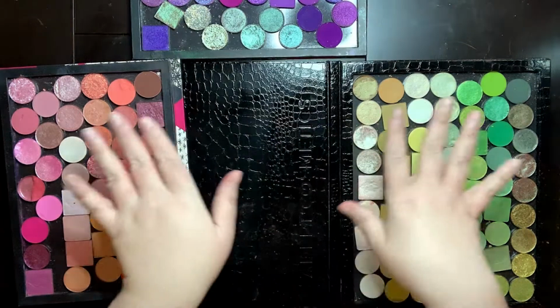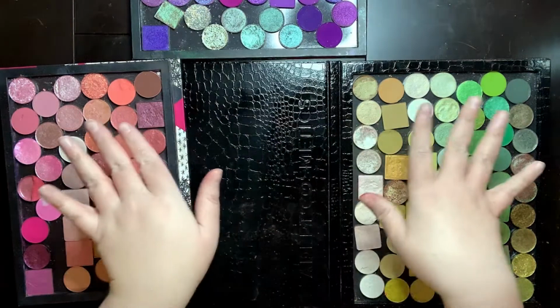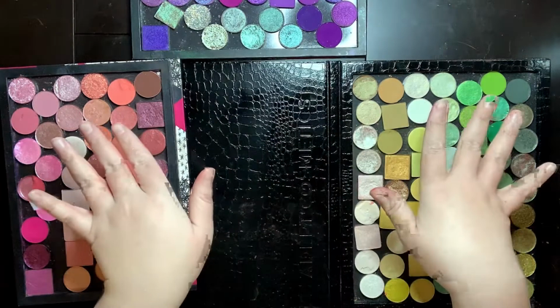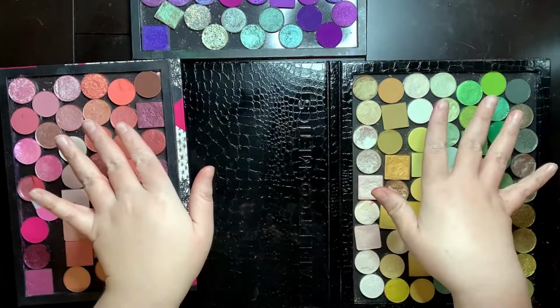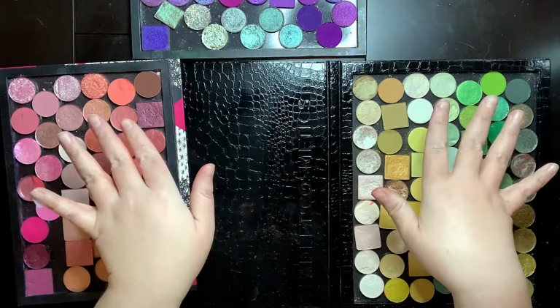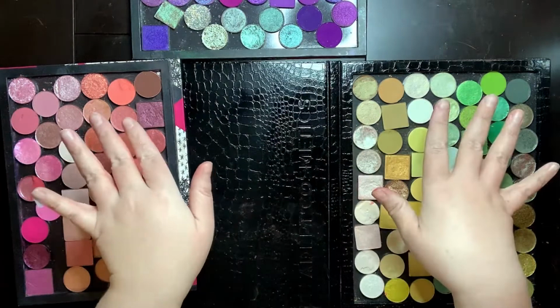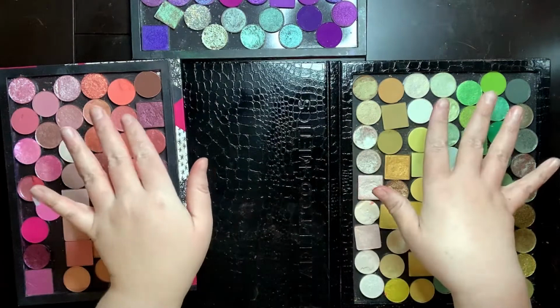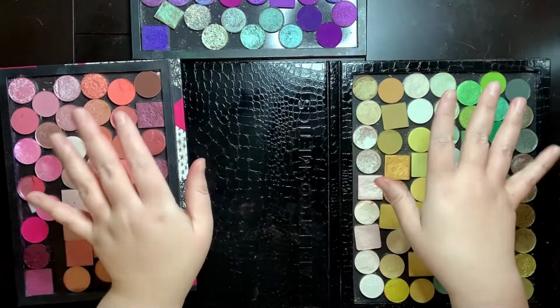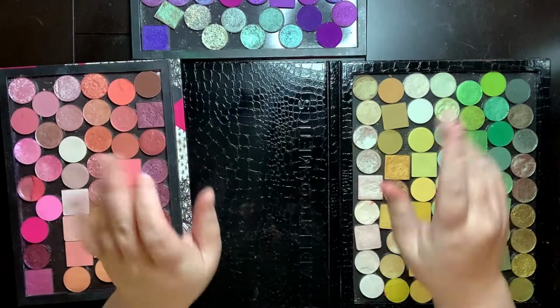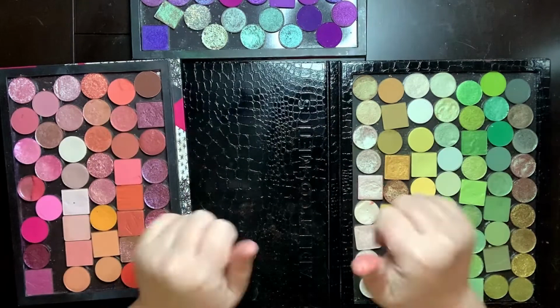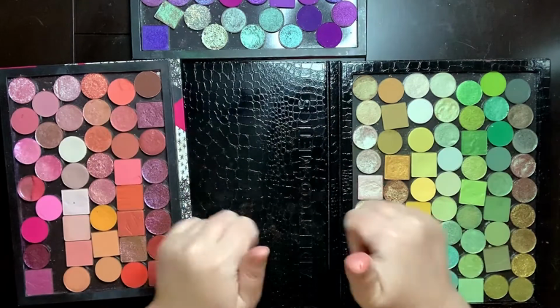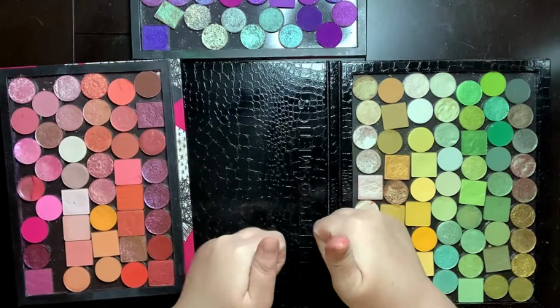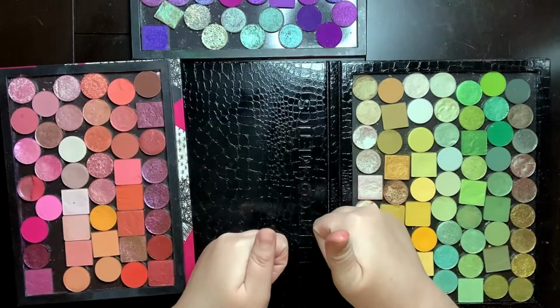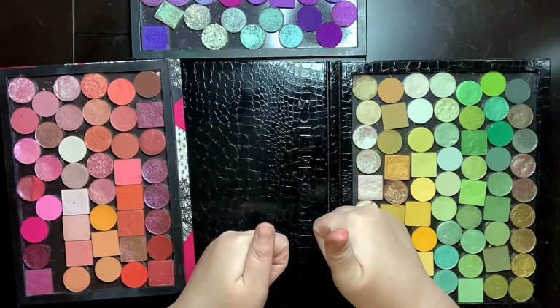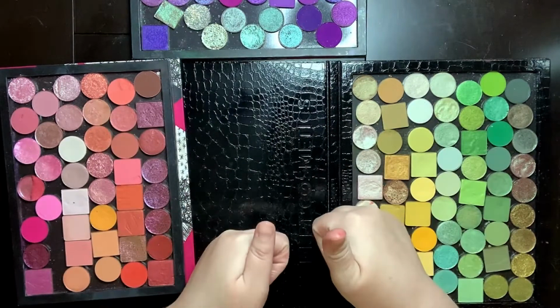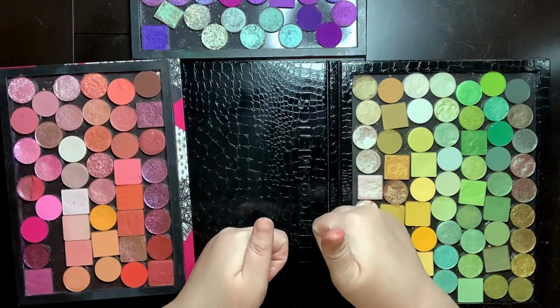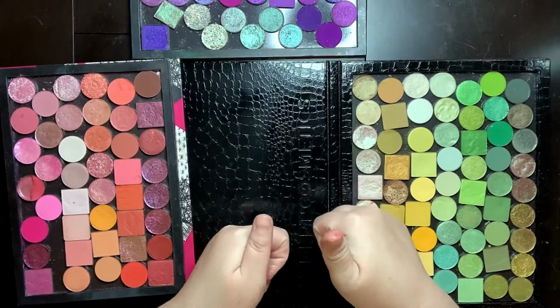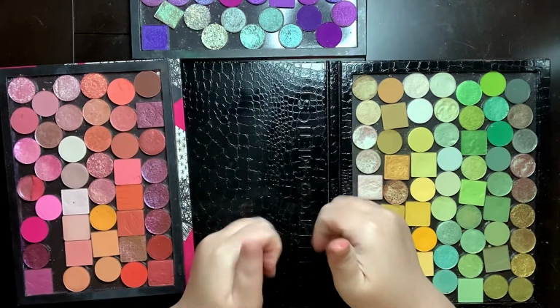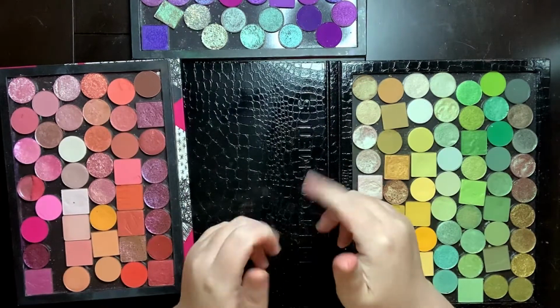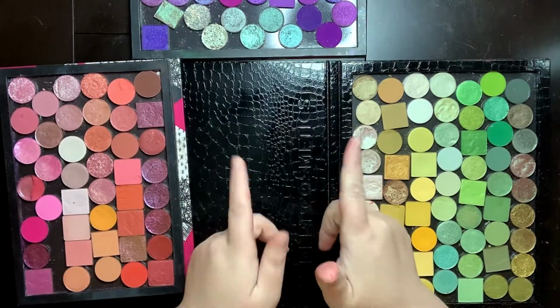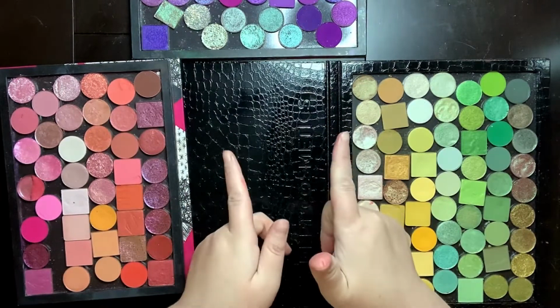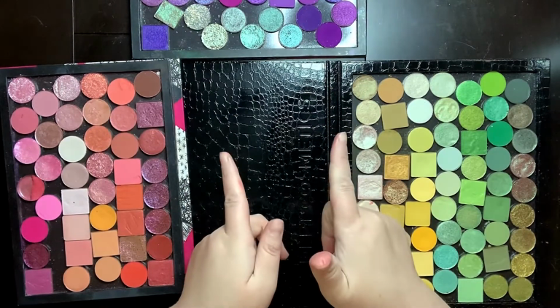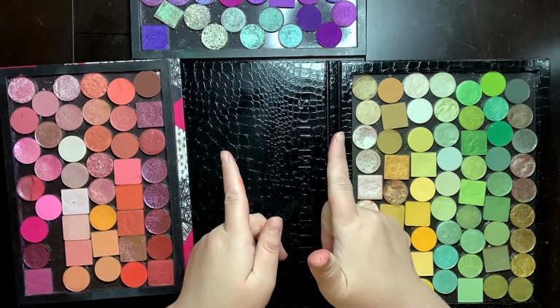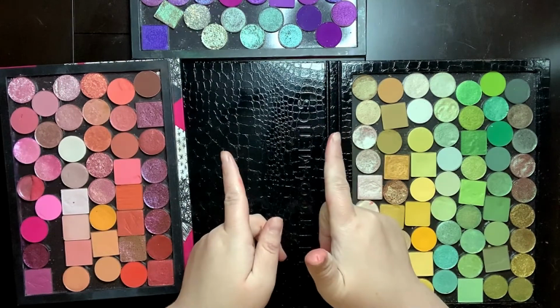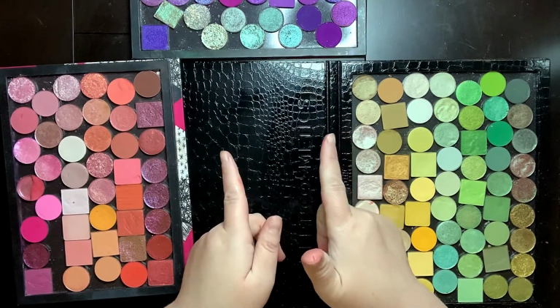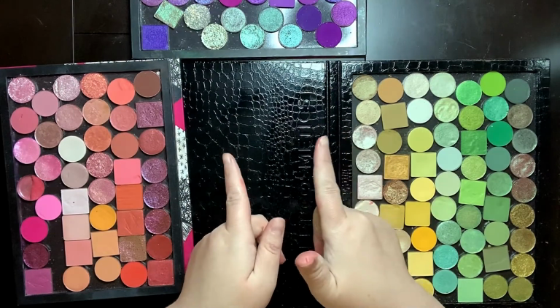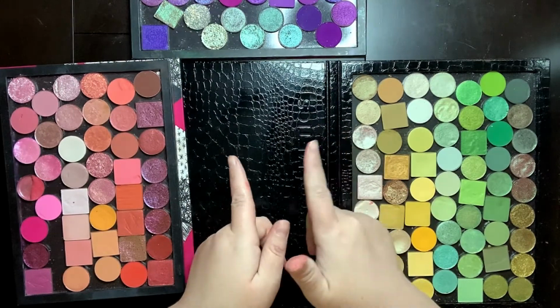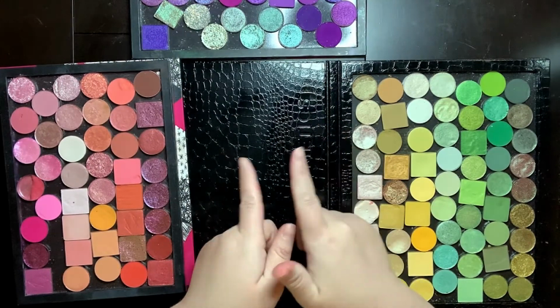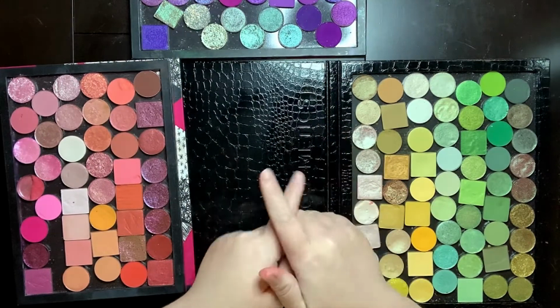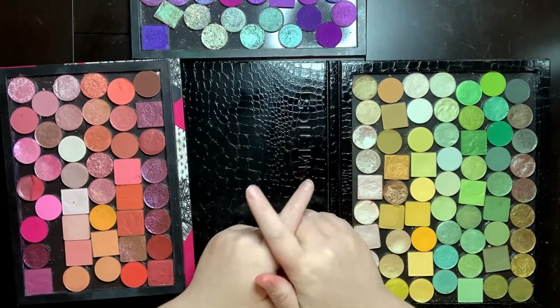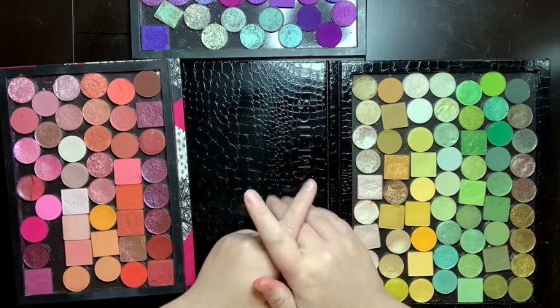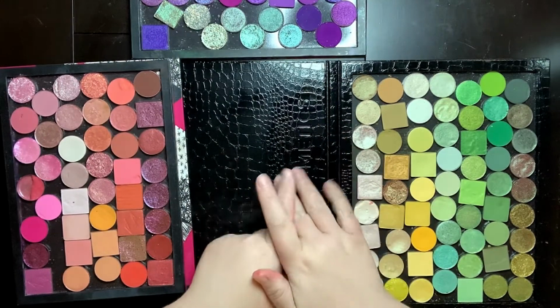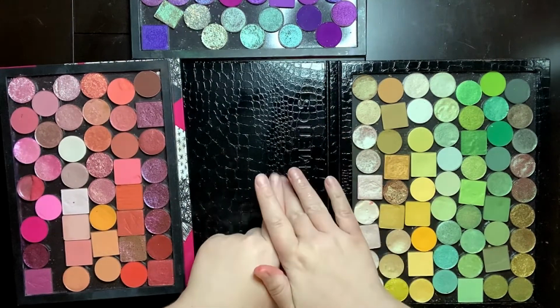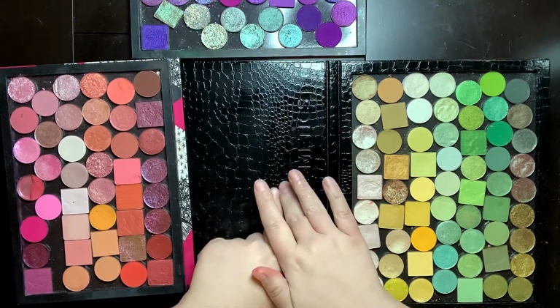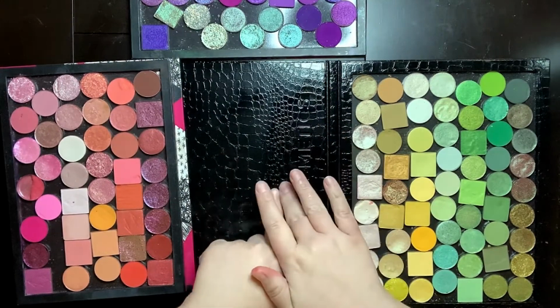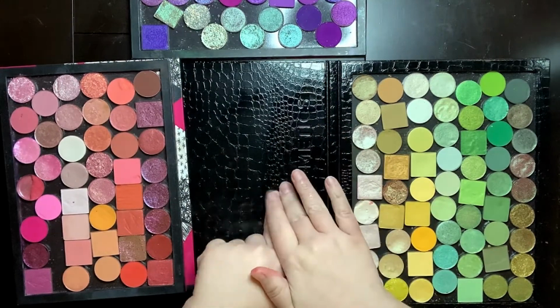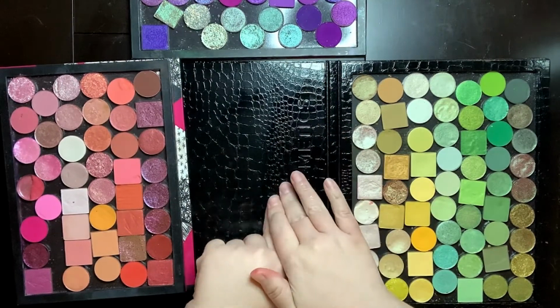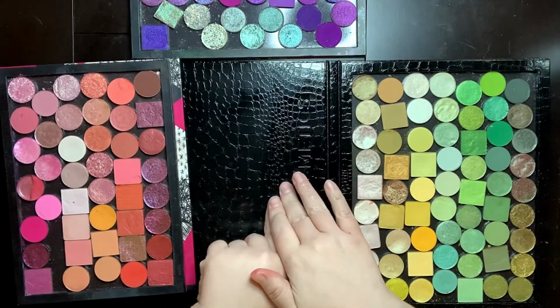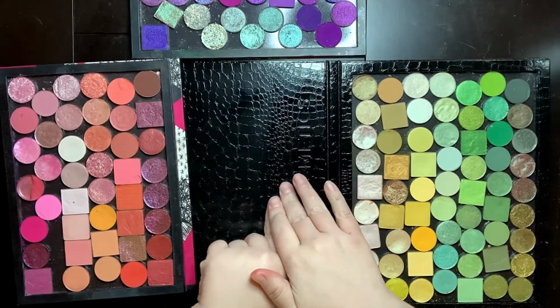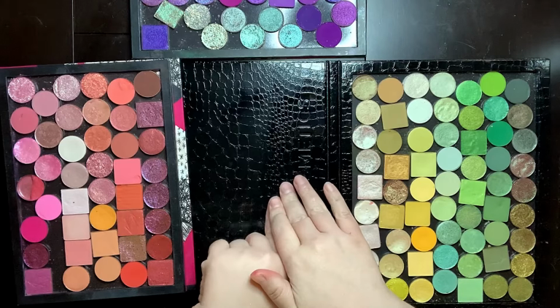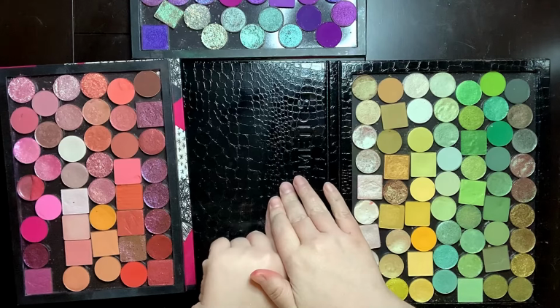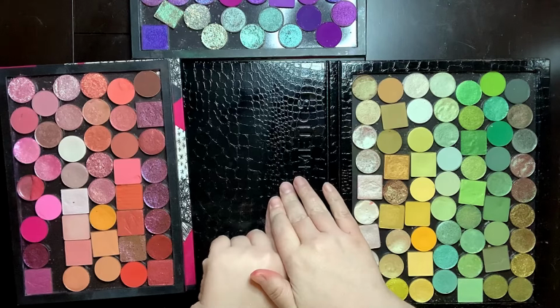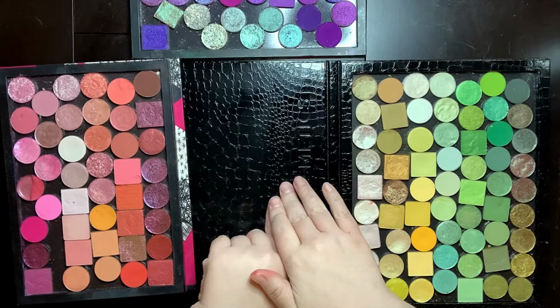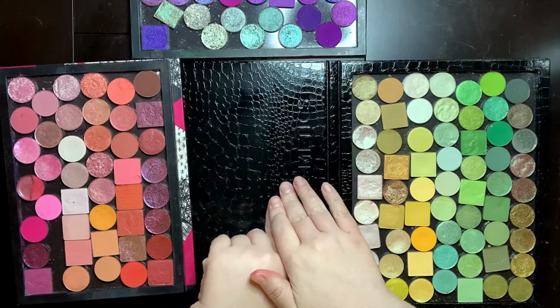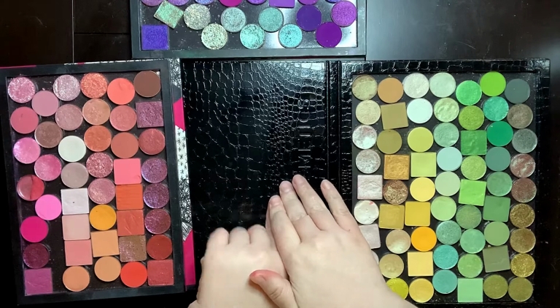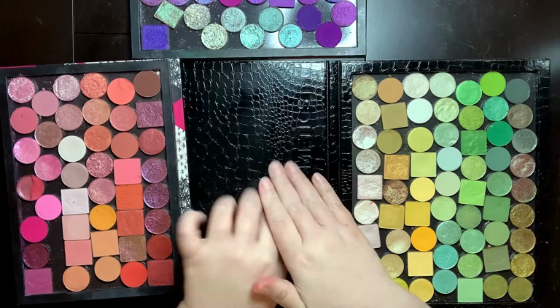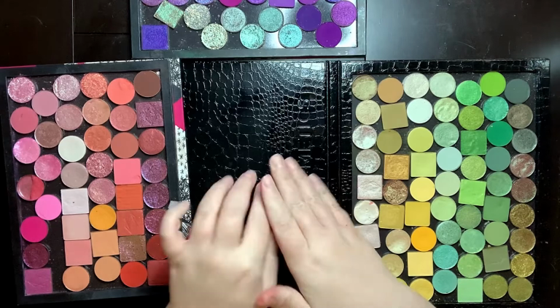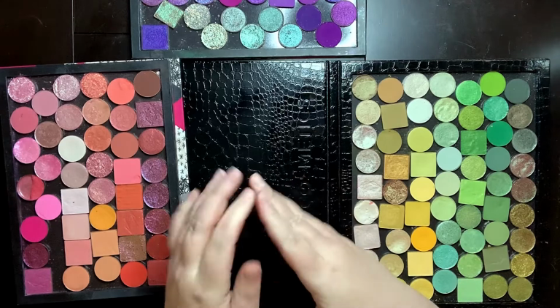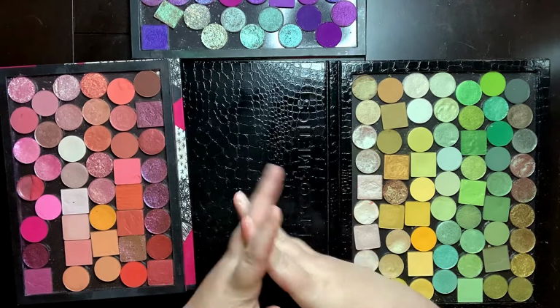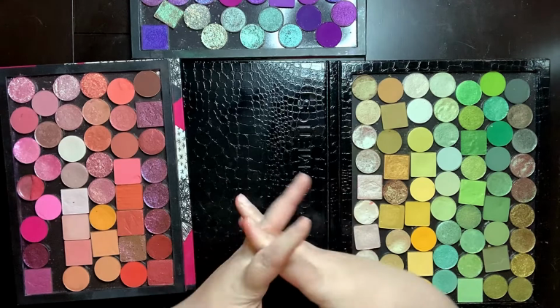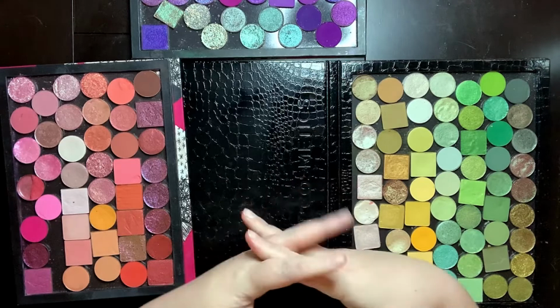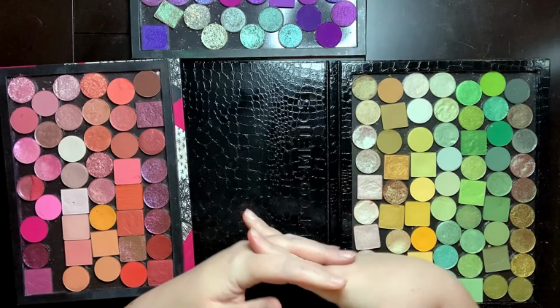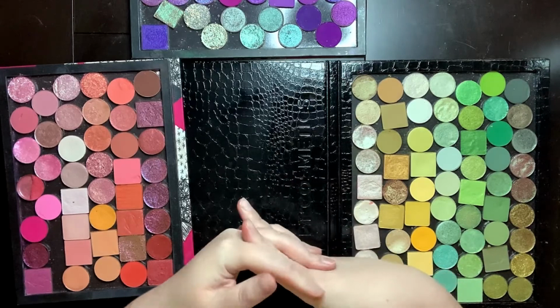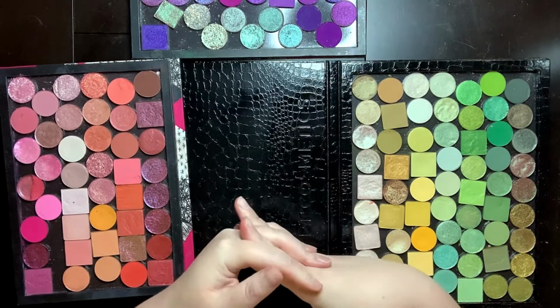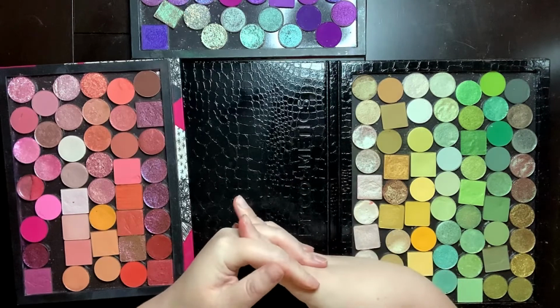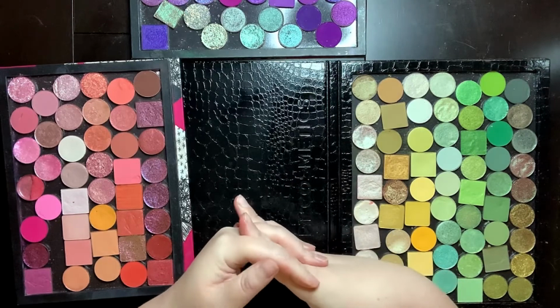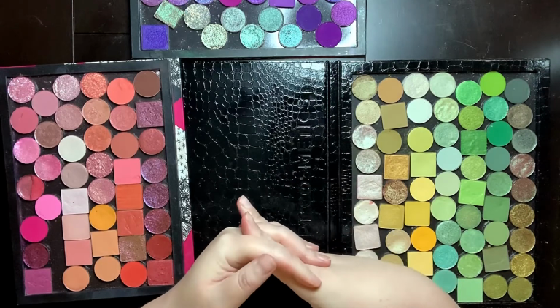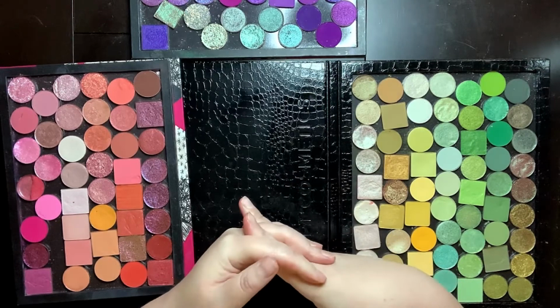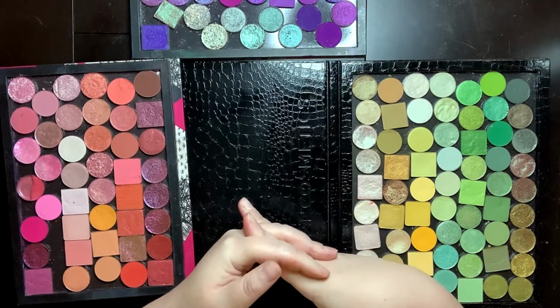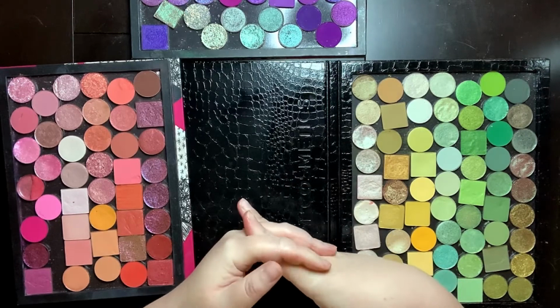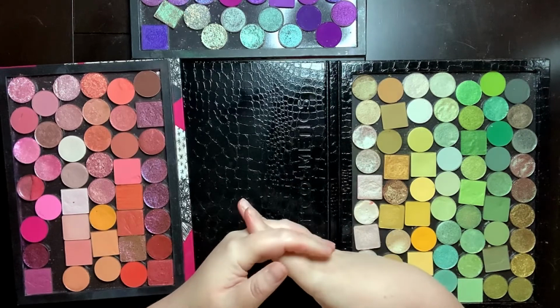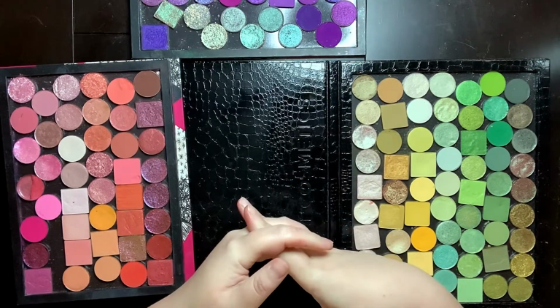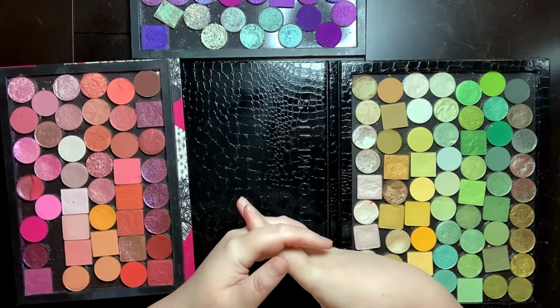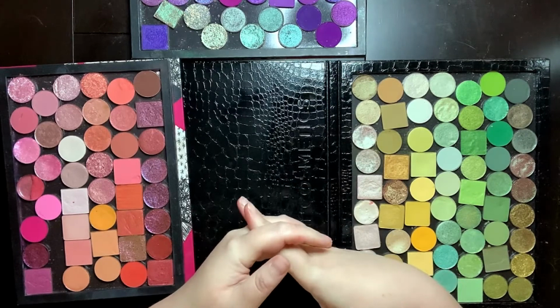Hi friends, strangers, internet. My name is Emily Hanhan. I love colorful makeup and colorful language.